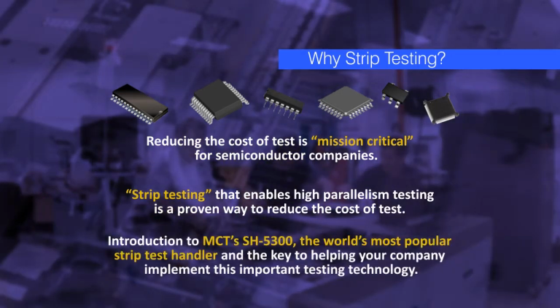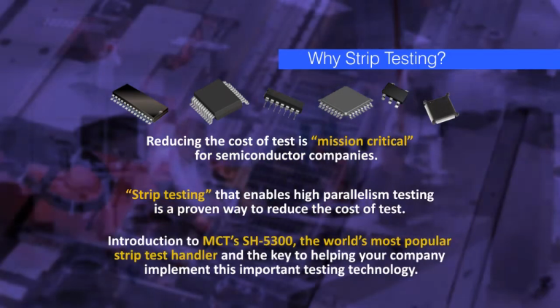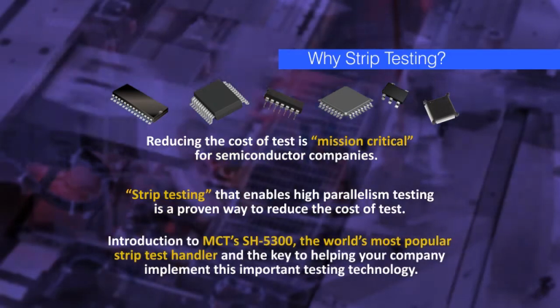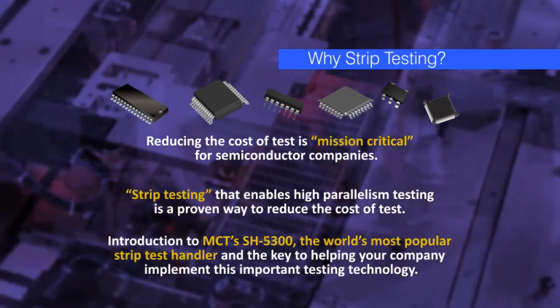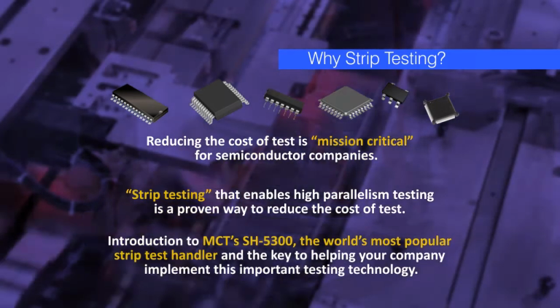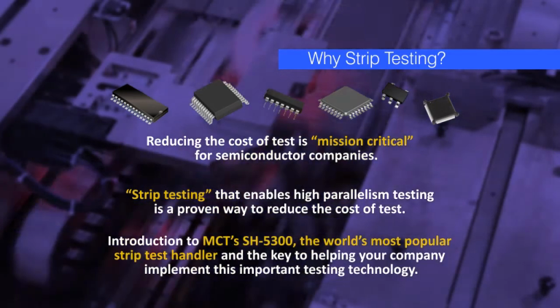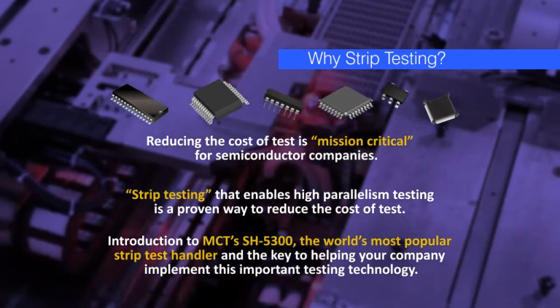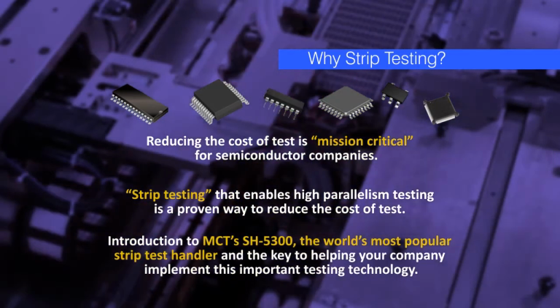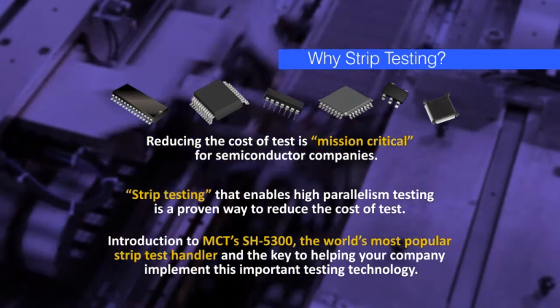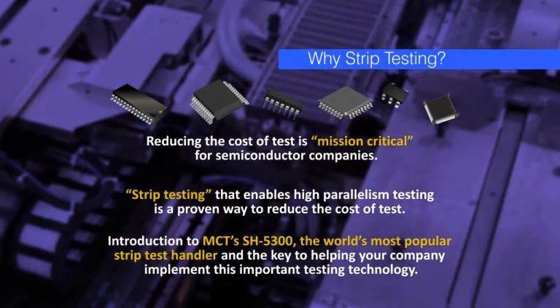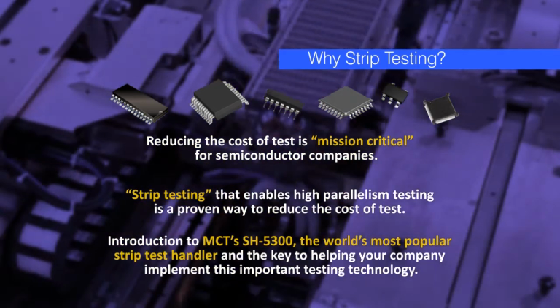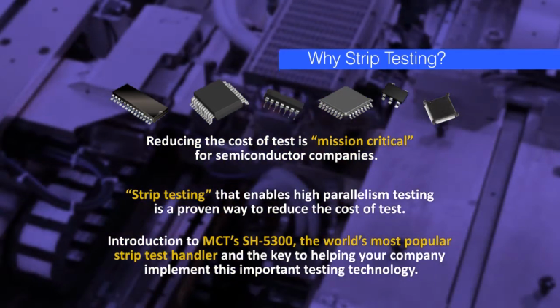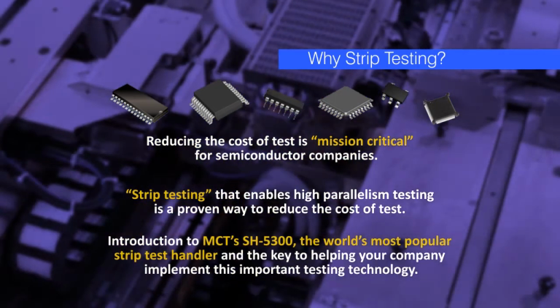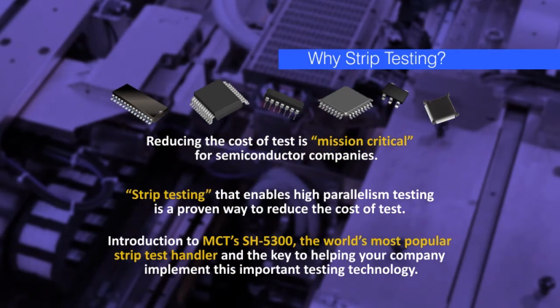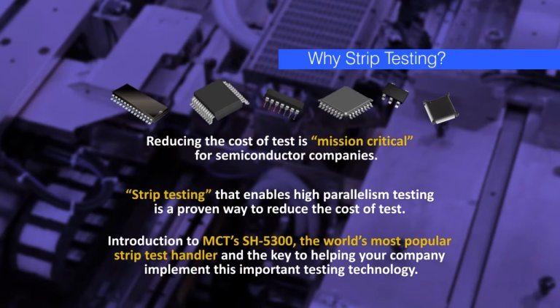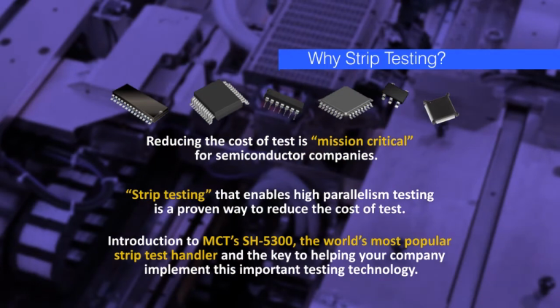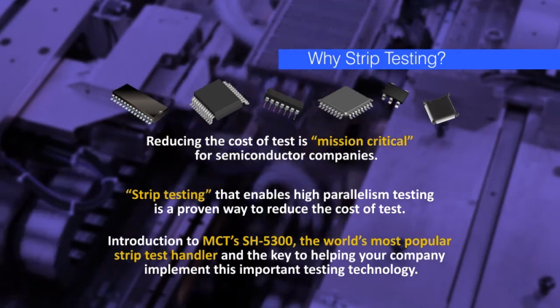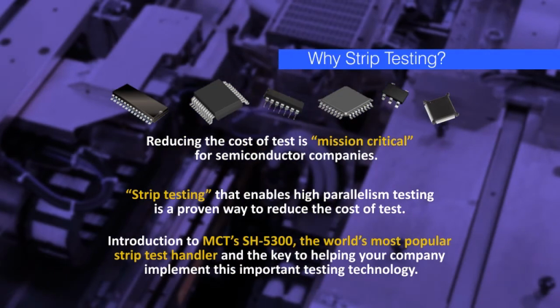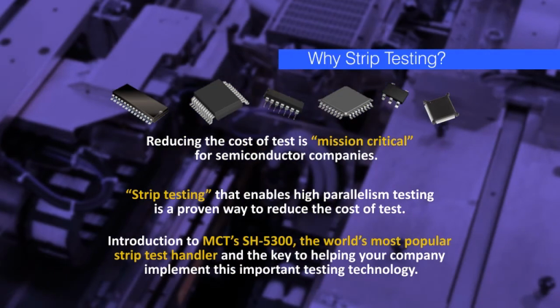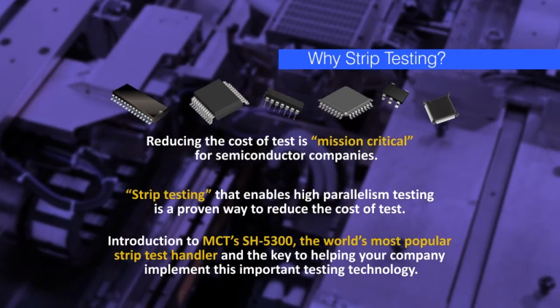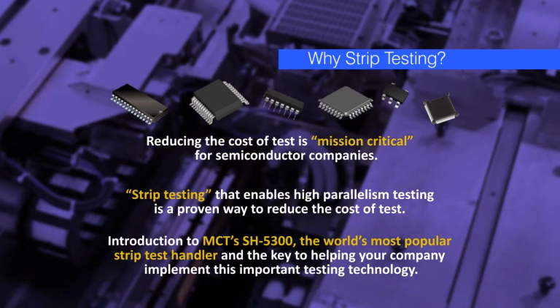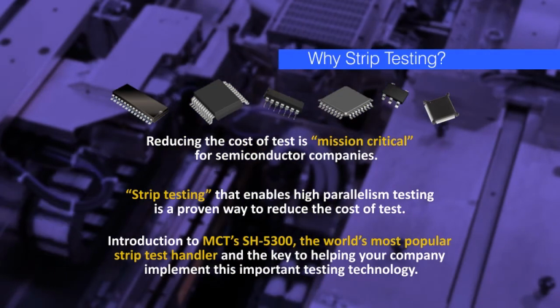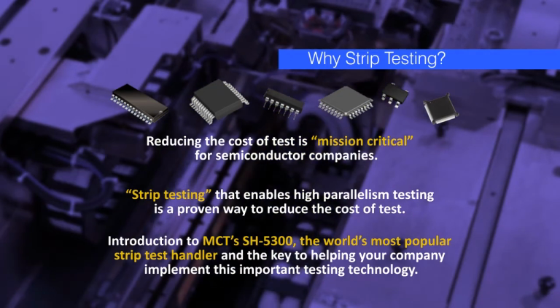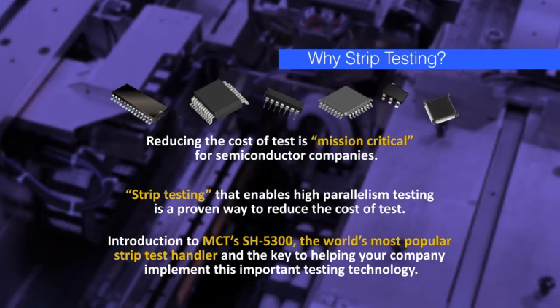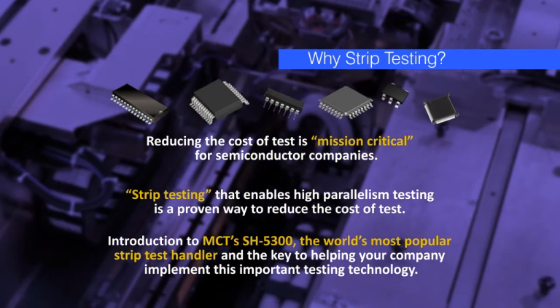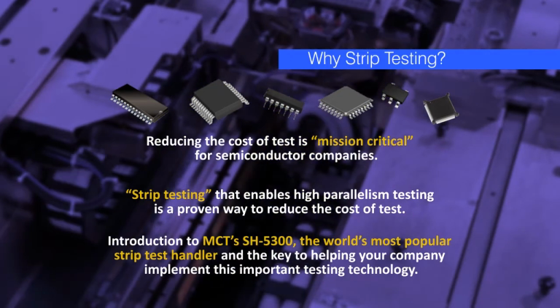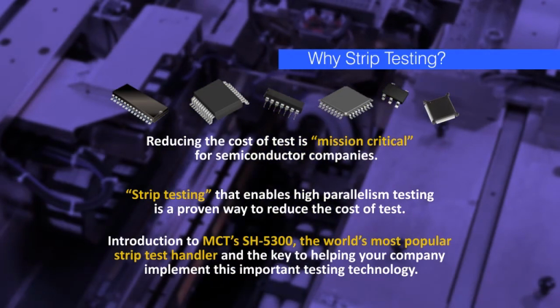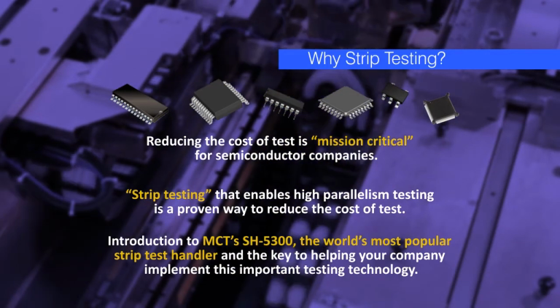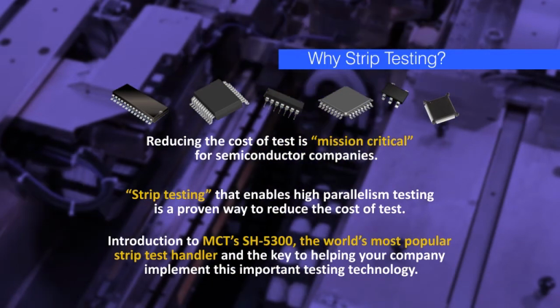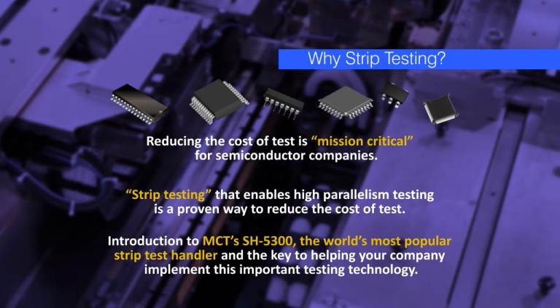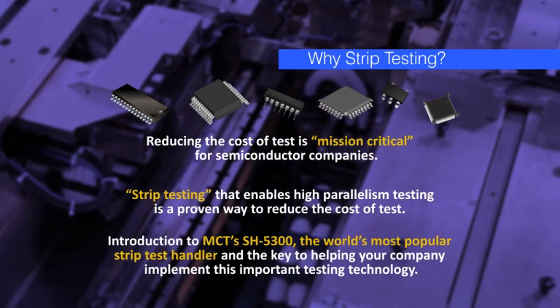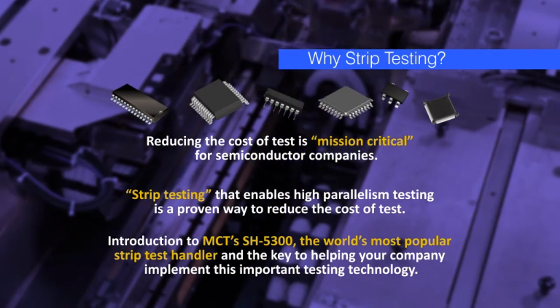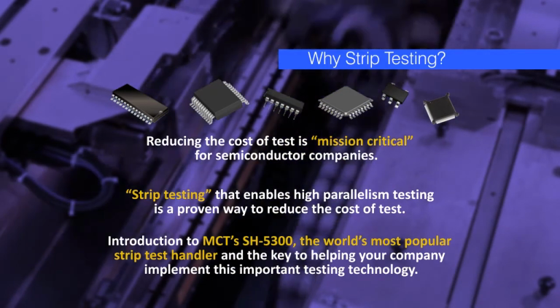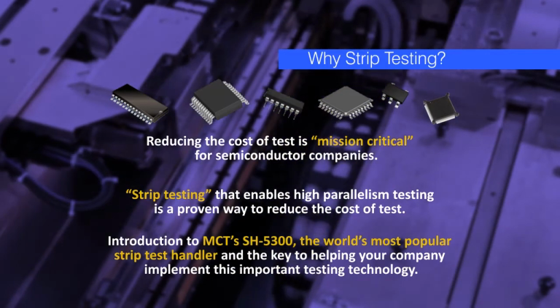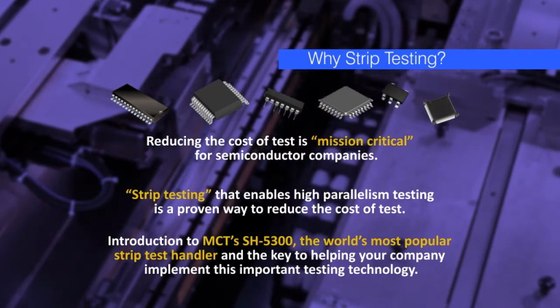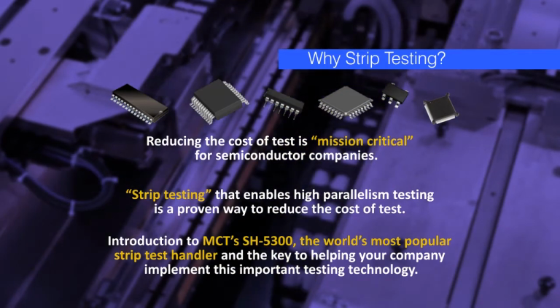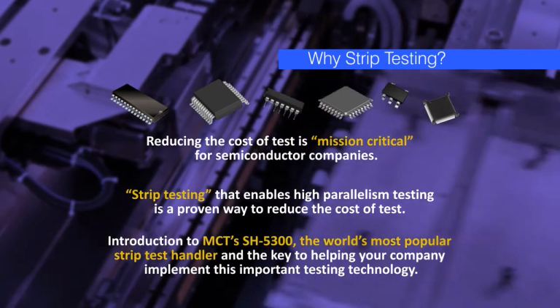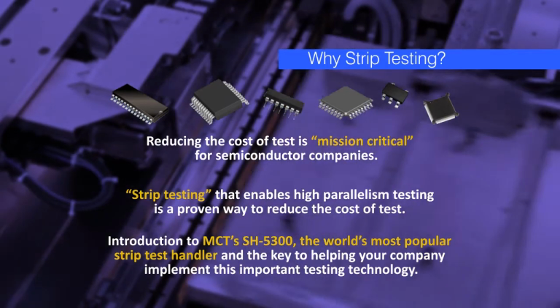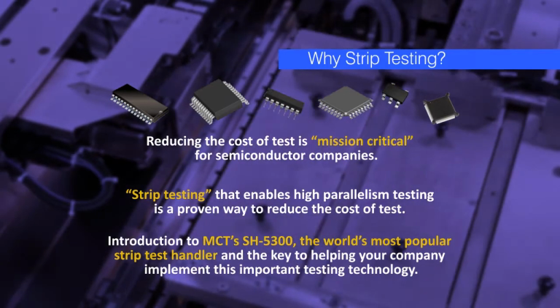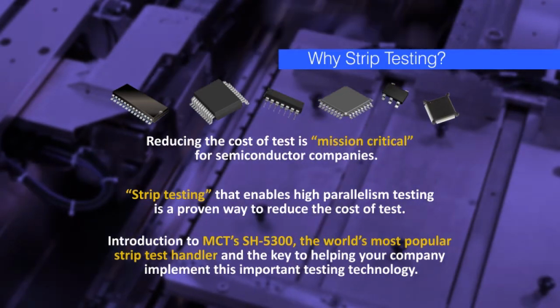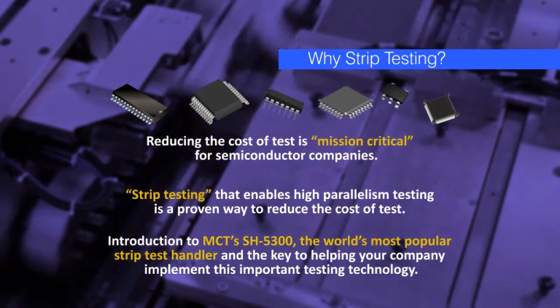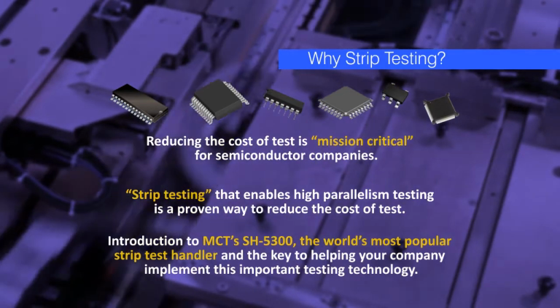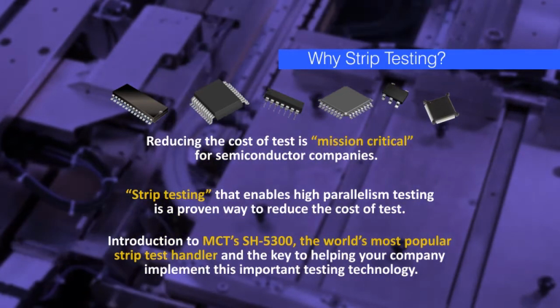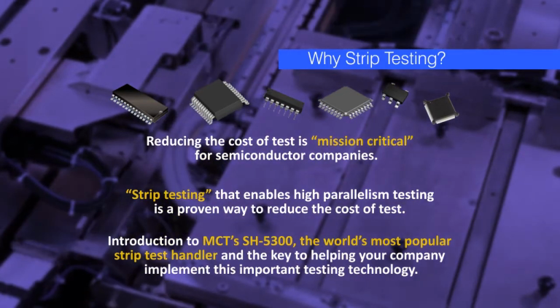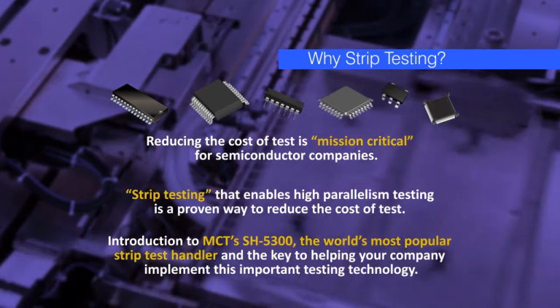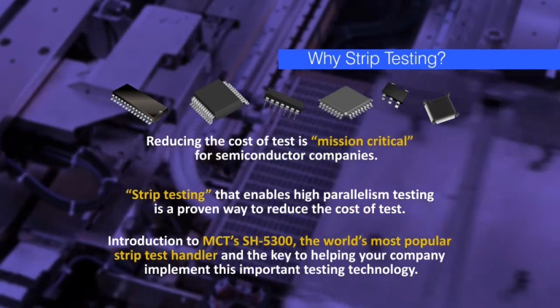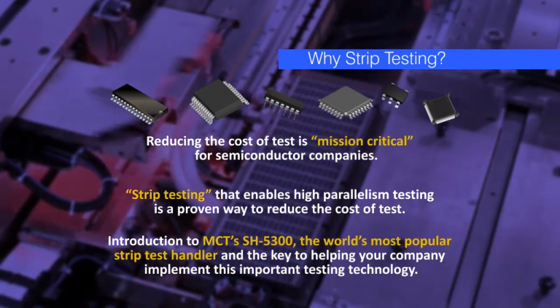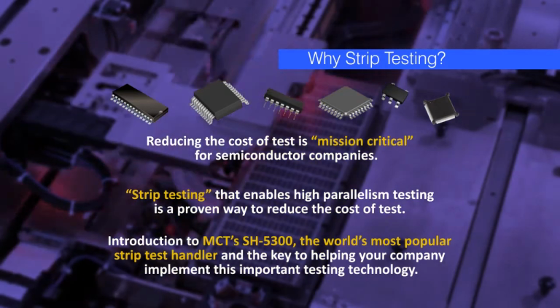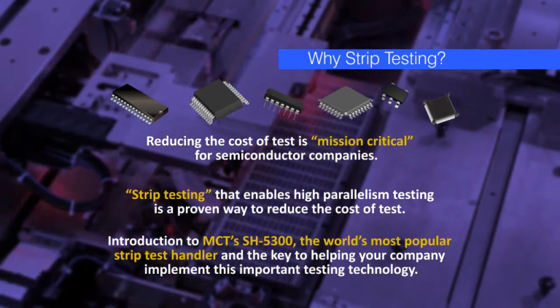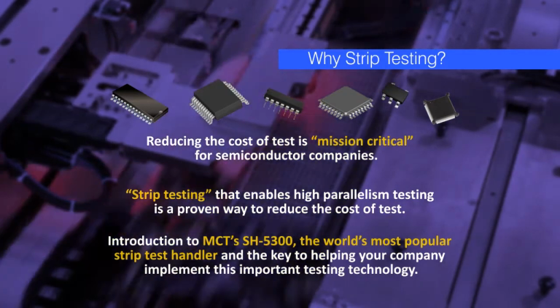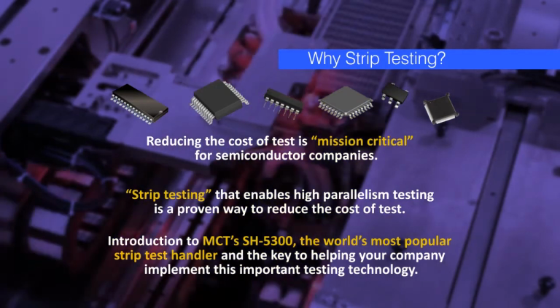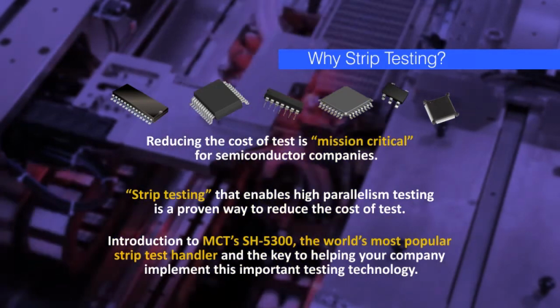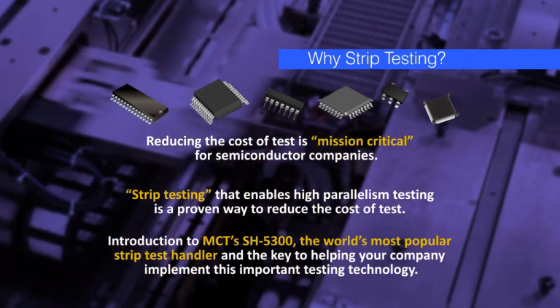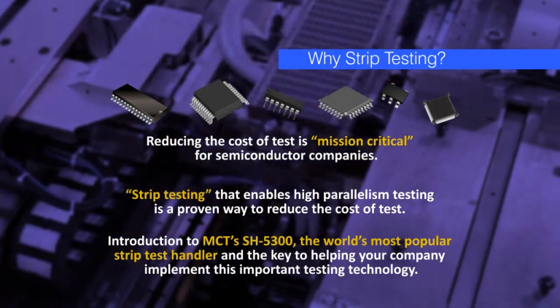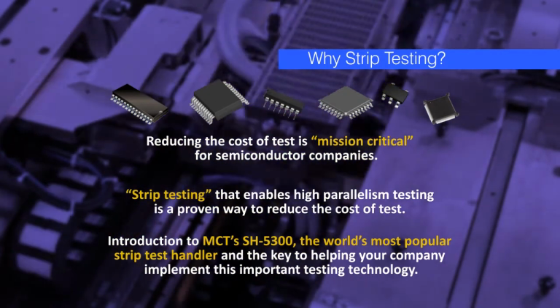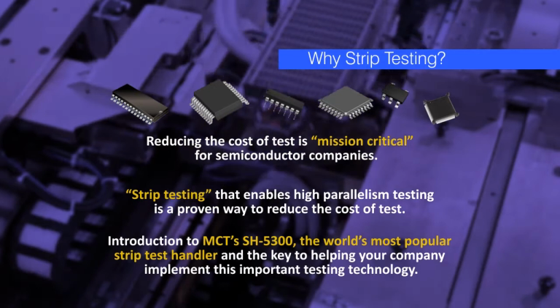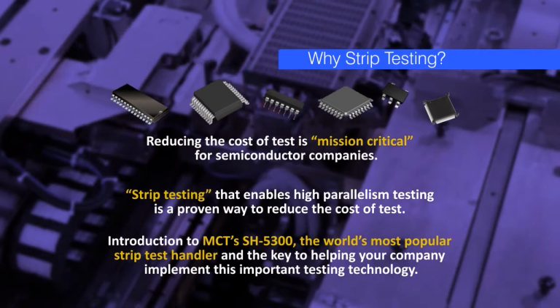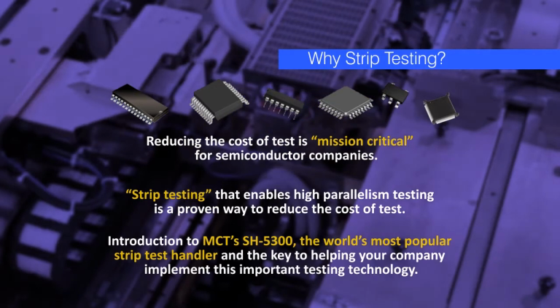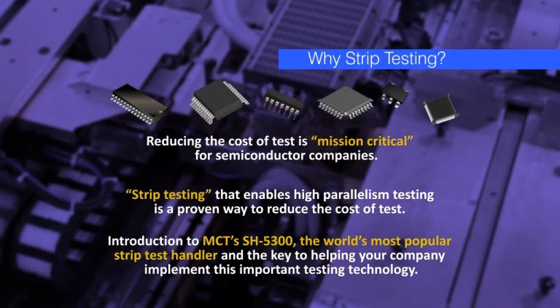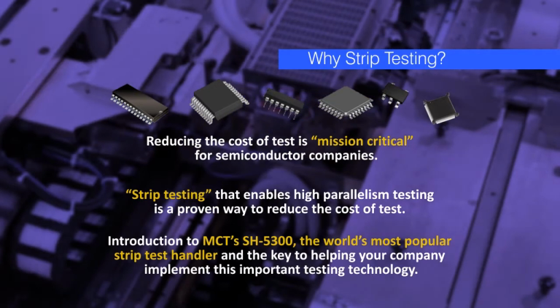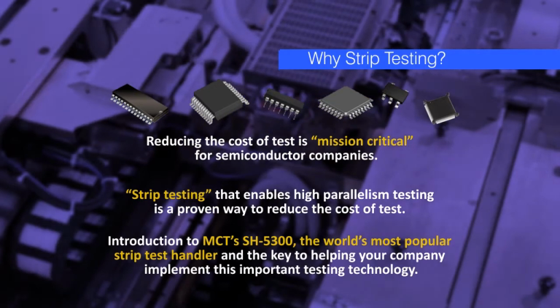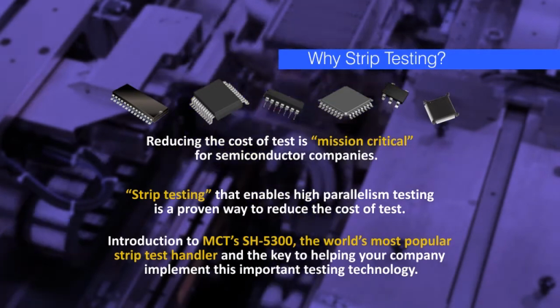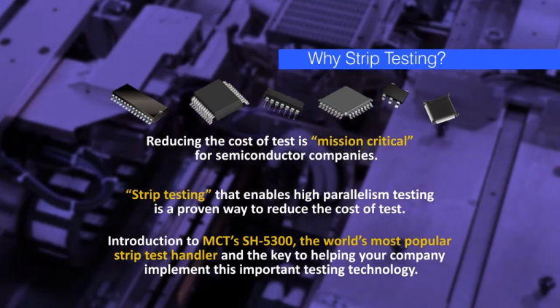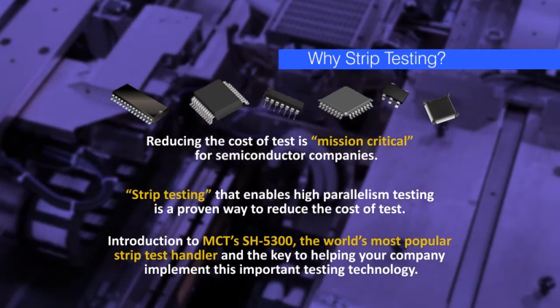MCT's SH5300 is the world's most popular strip test handler and the key to helping your company implement this important testing technology.